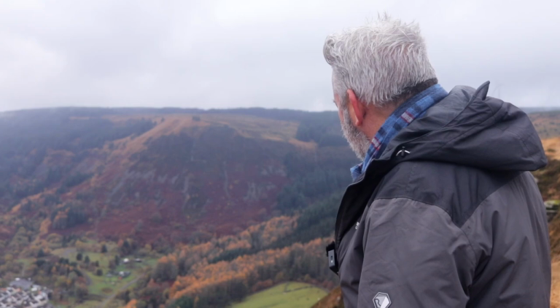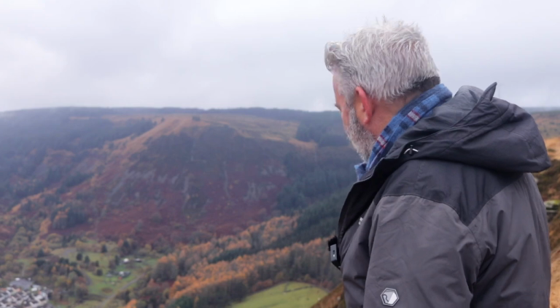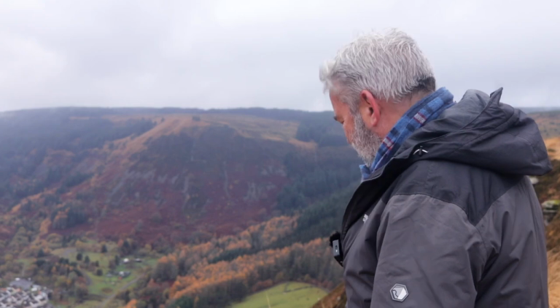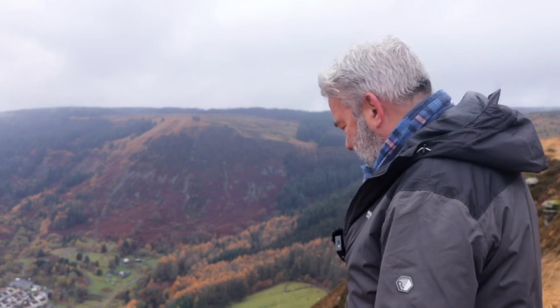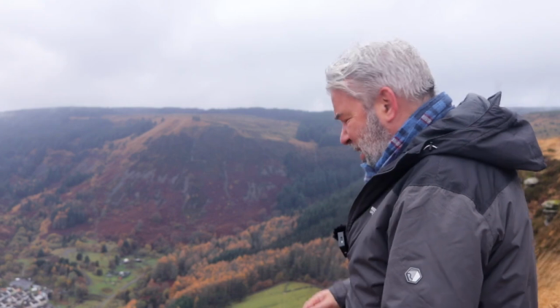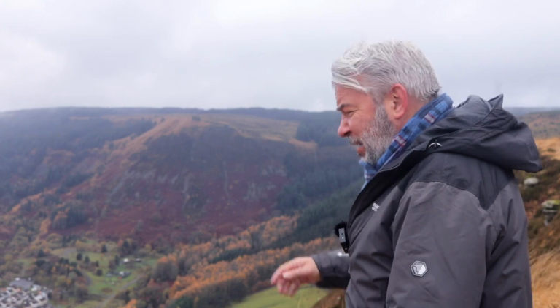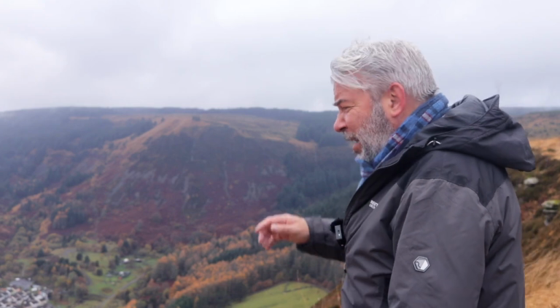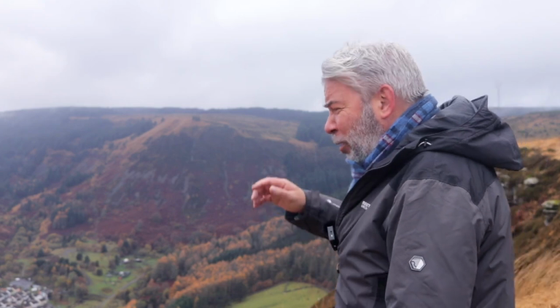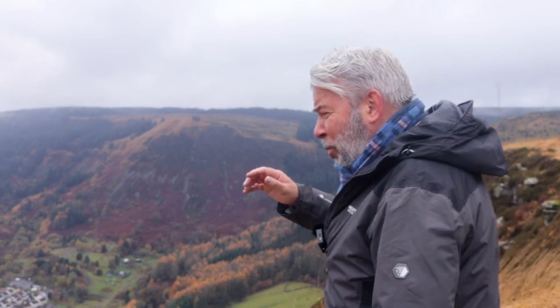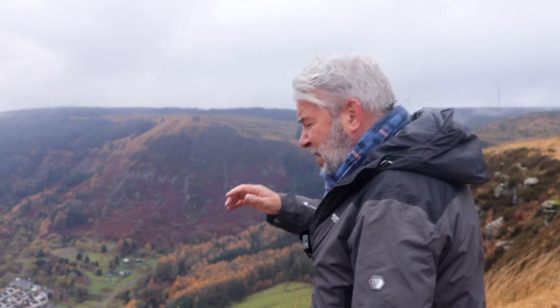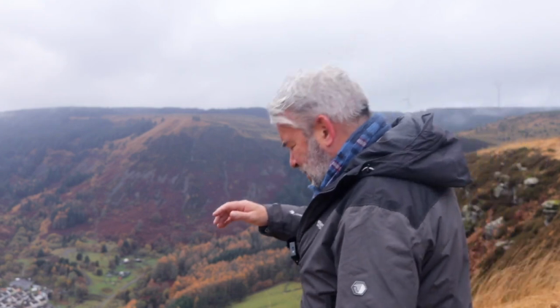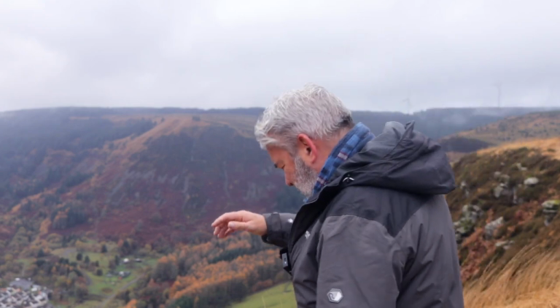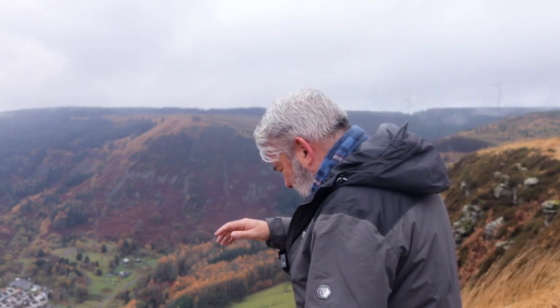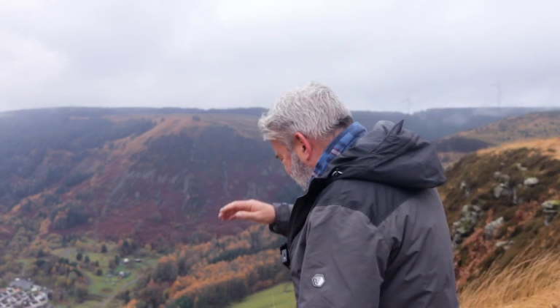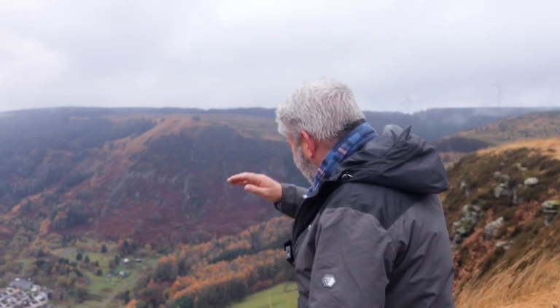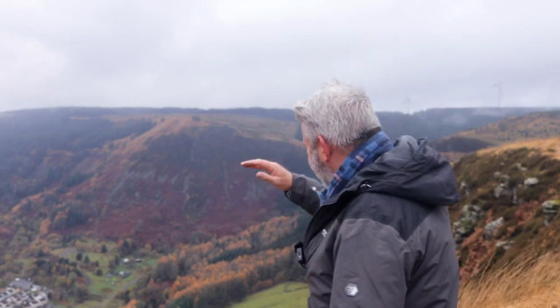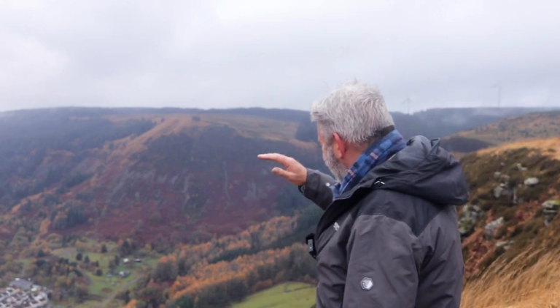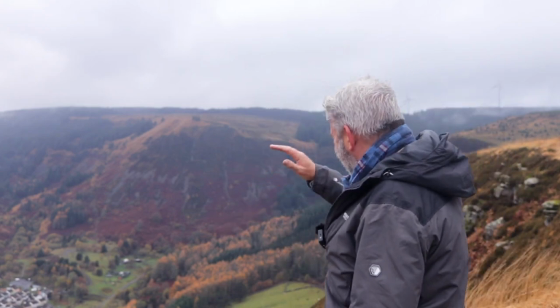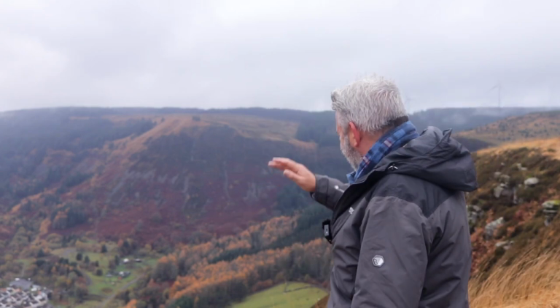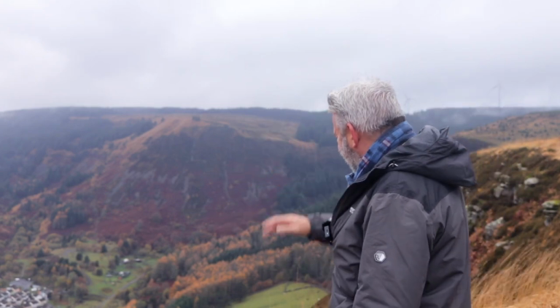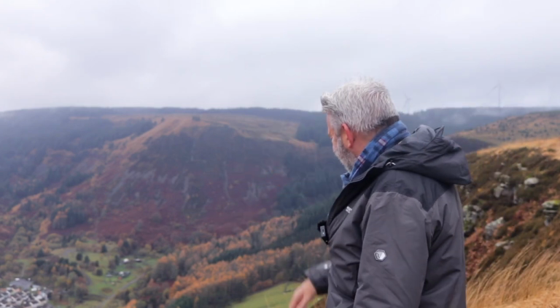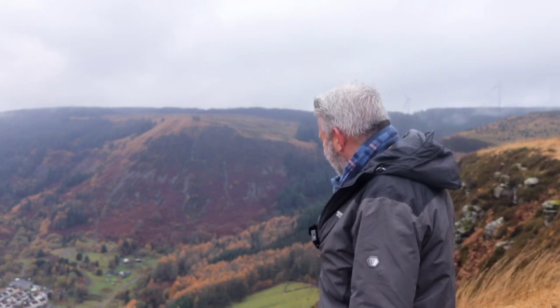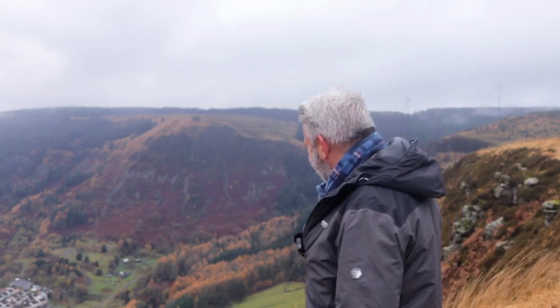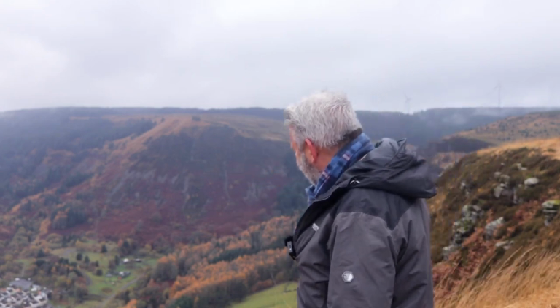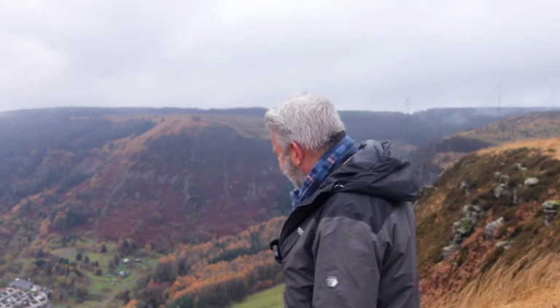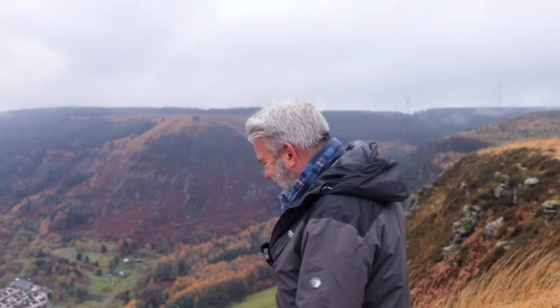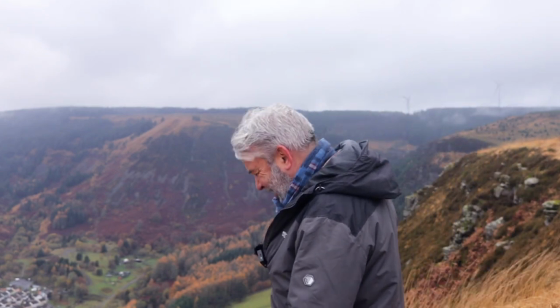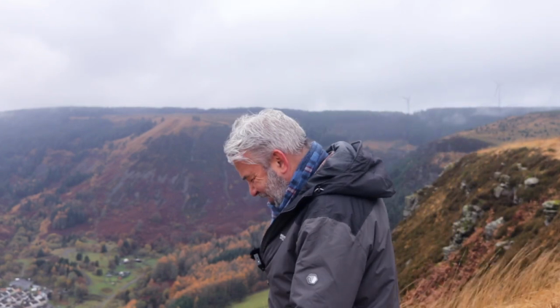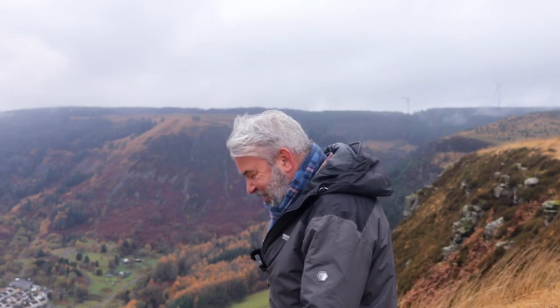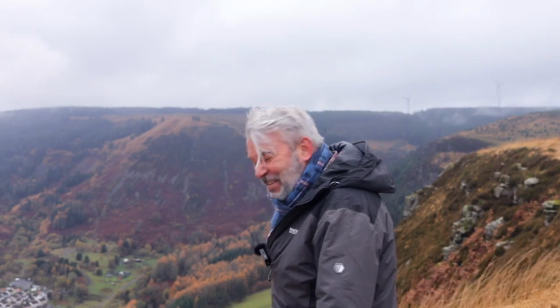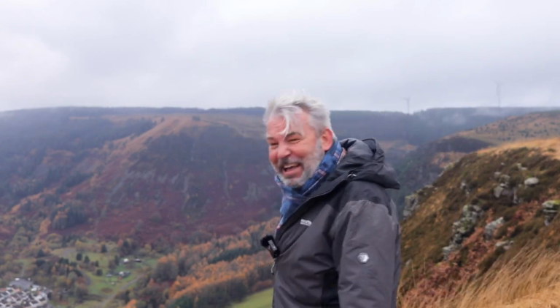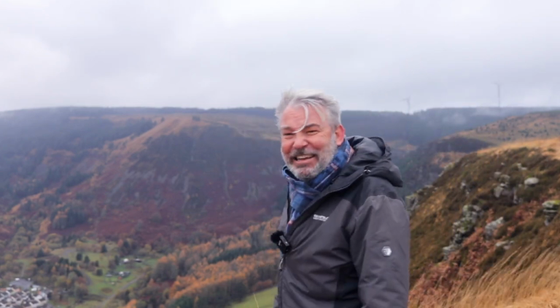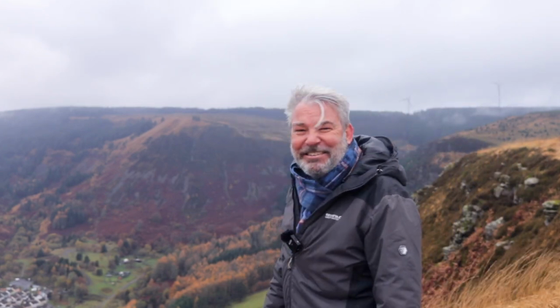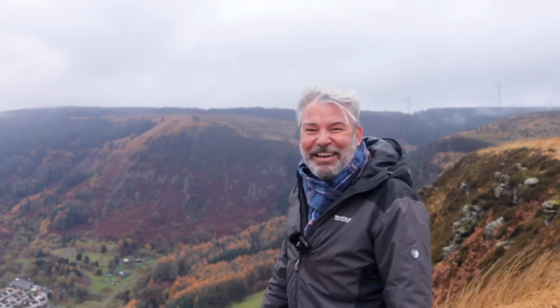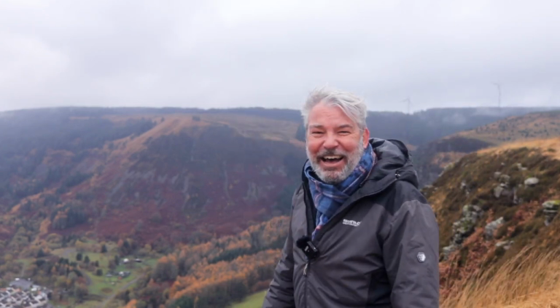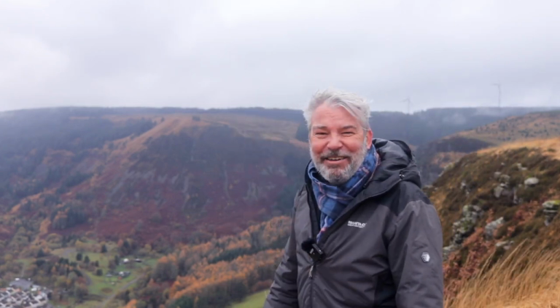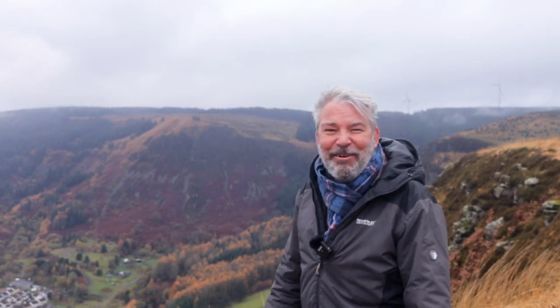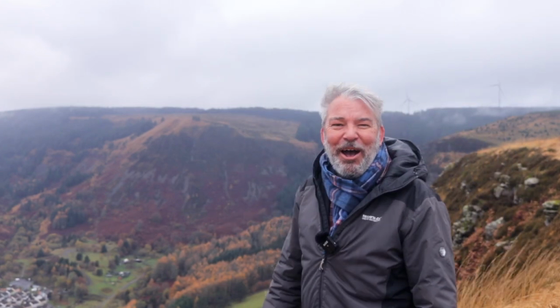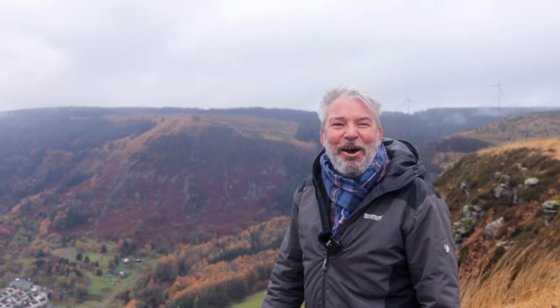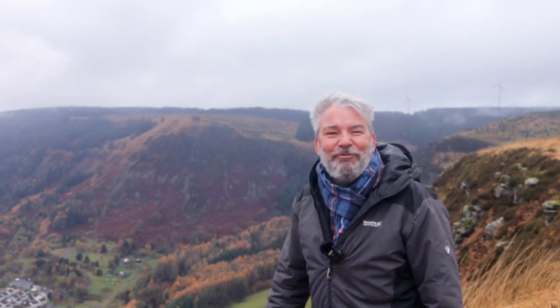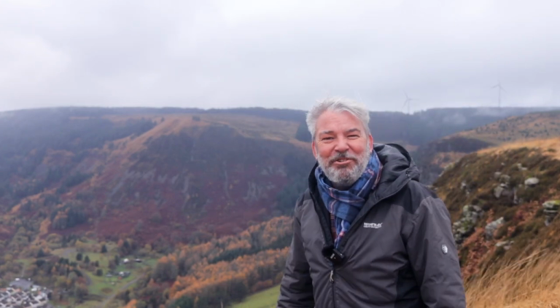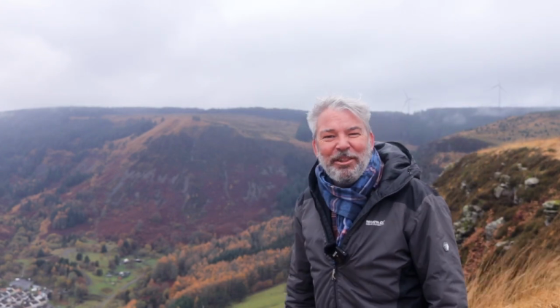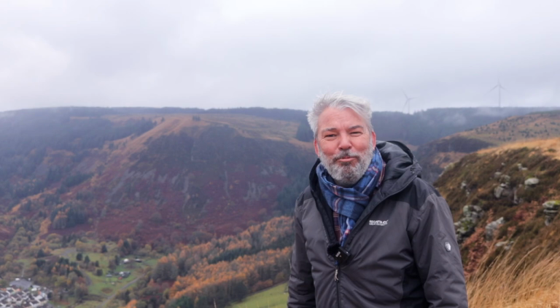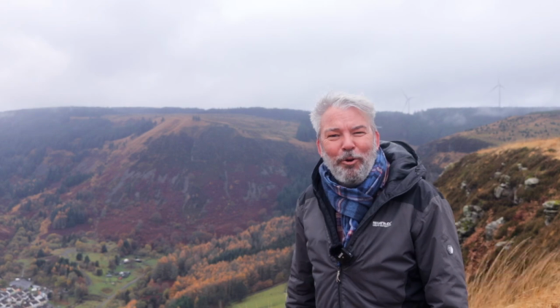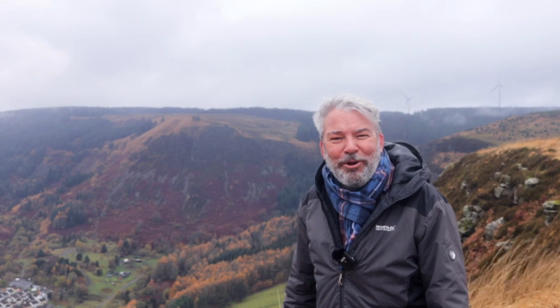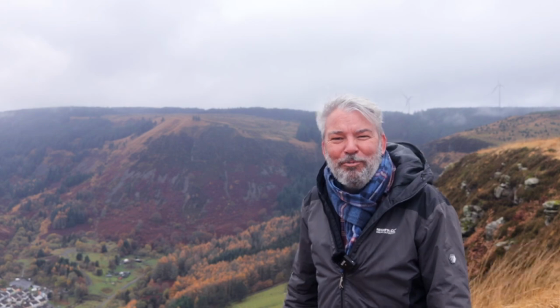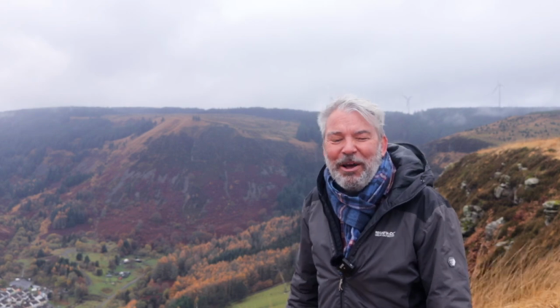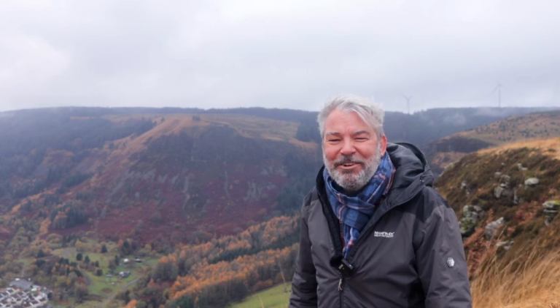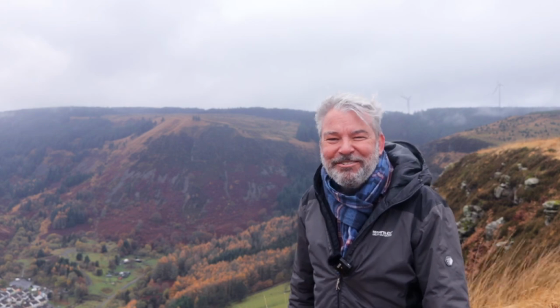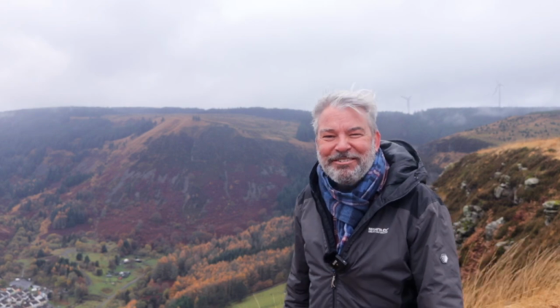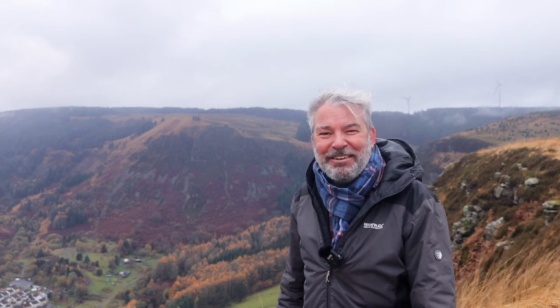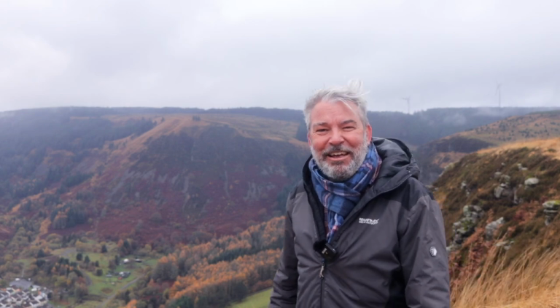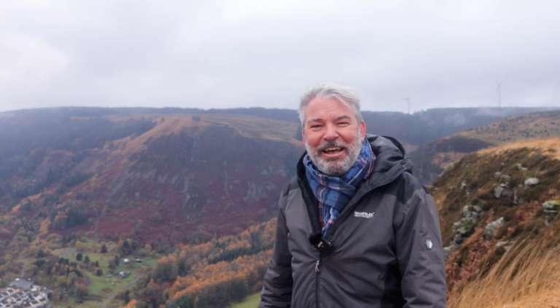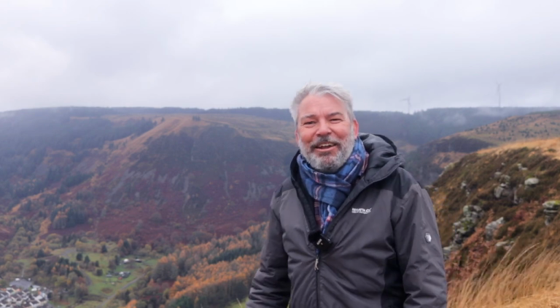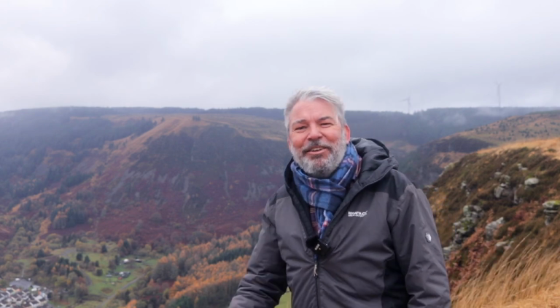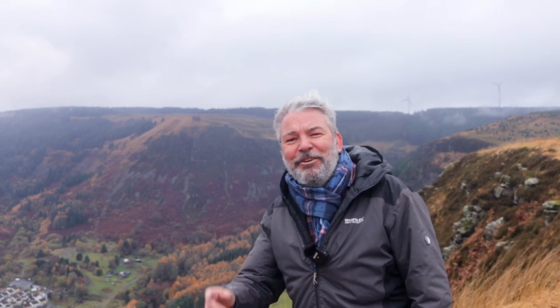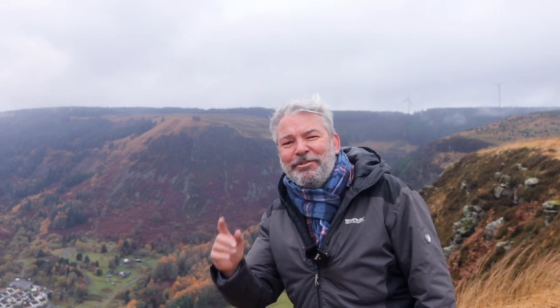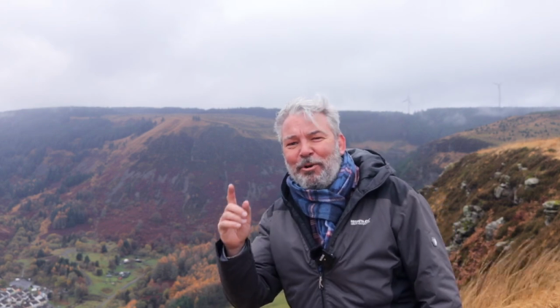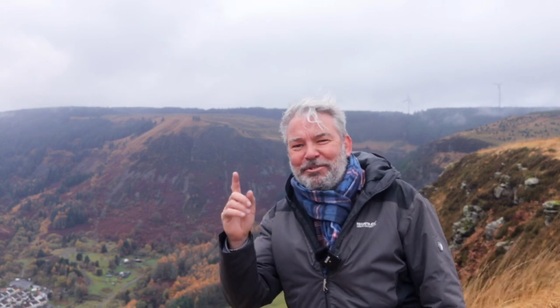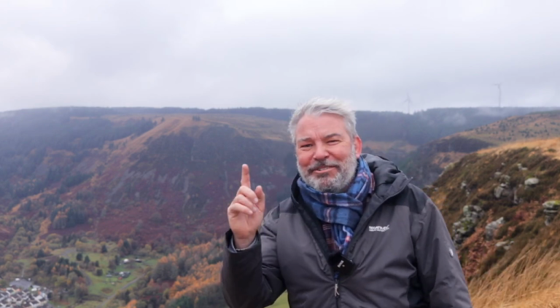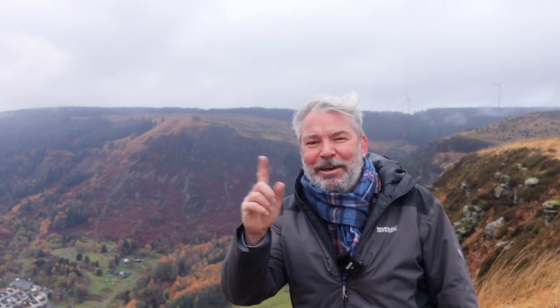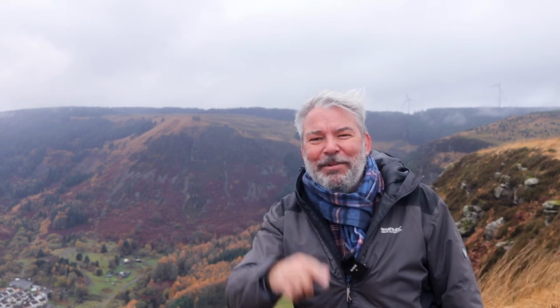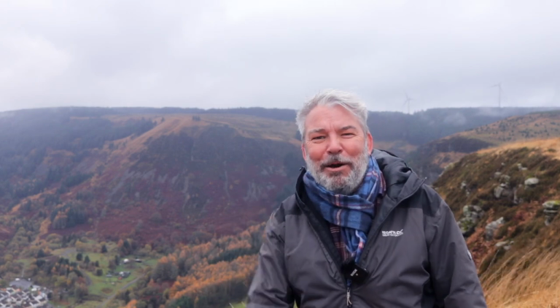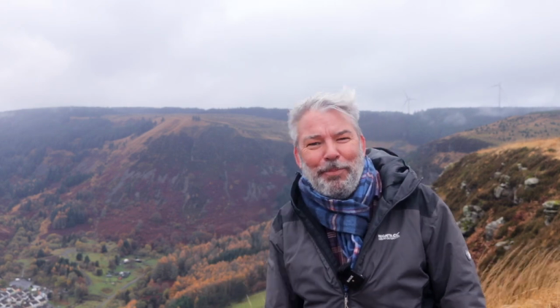It's getting a little windy. It's time for another Walk in Wales and here's what's coming up.